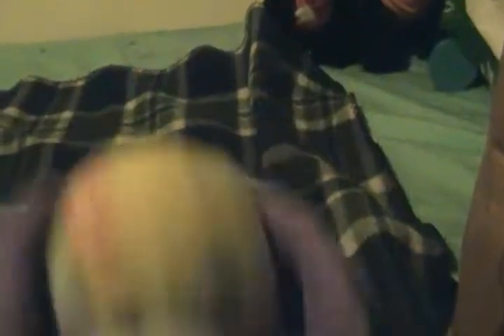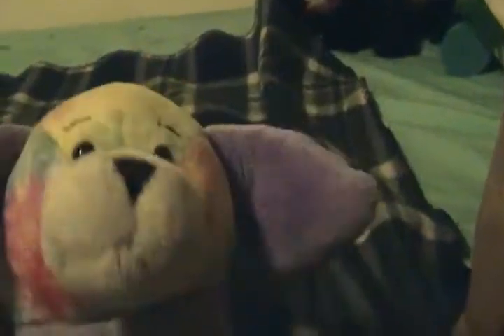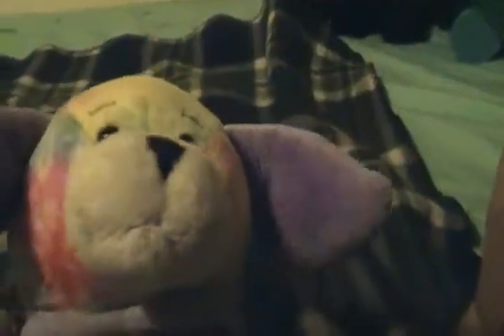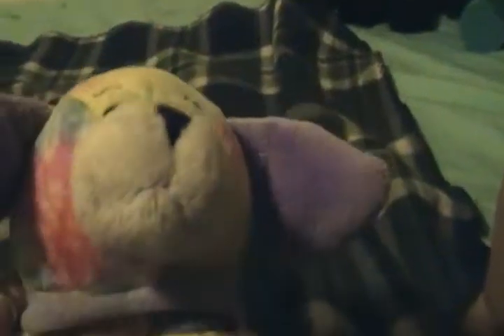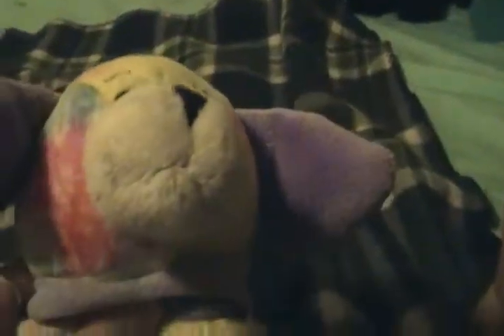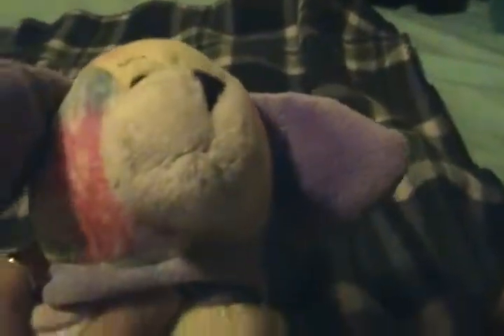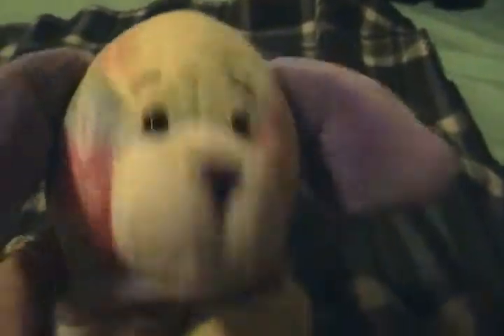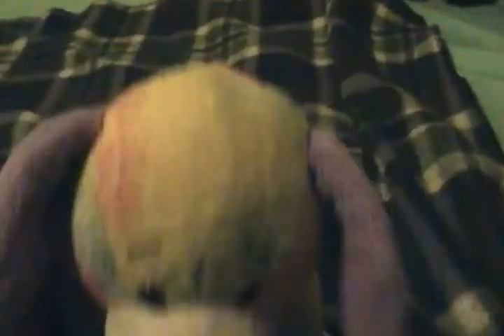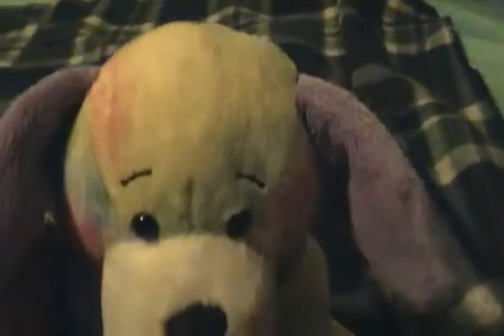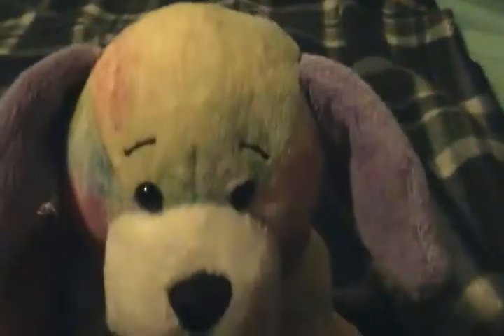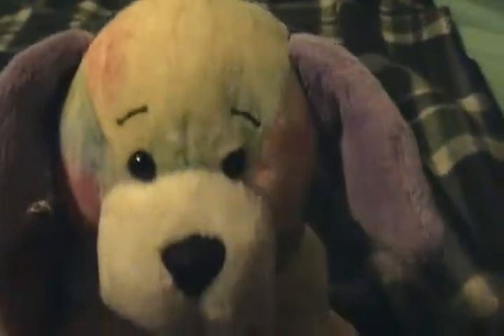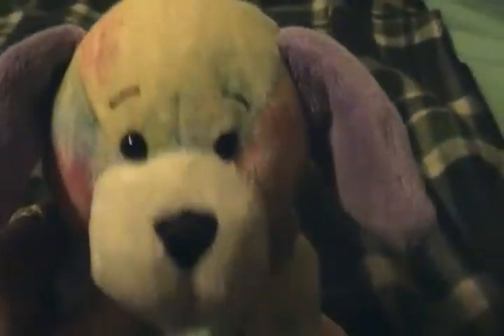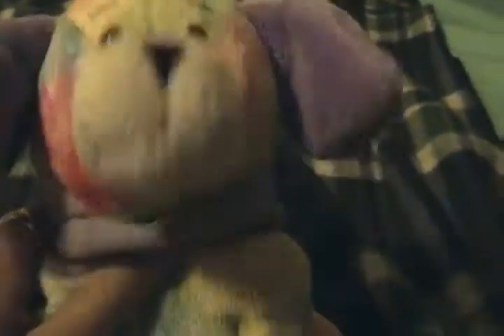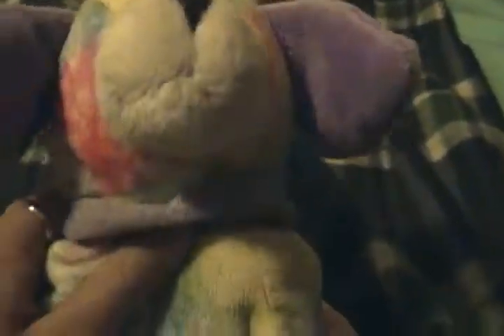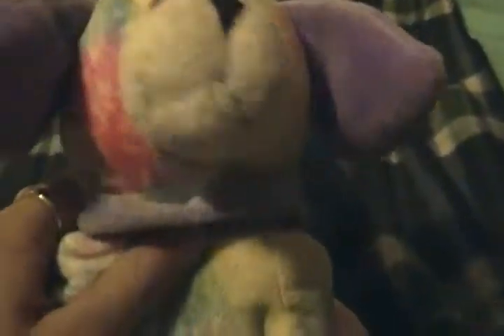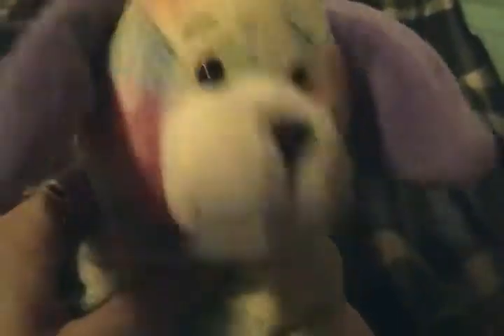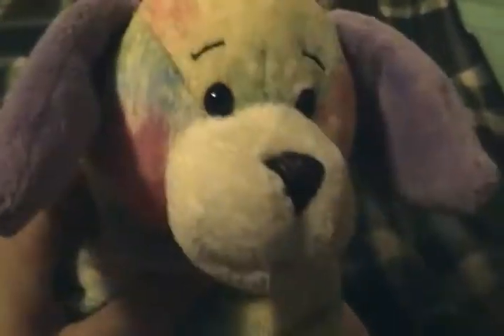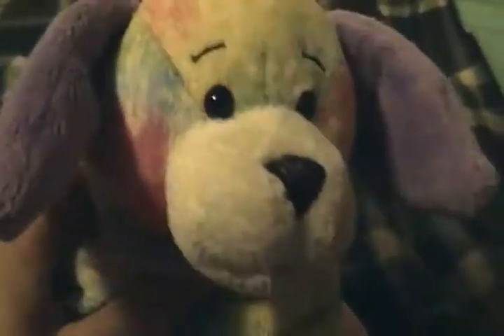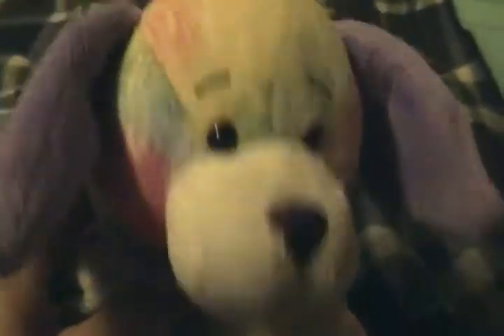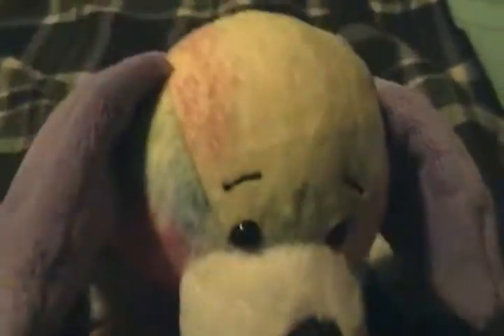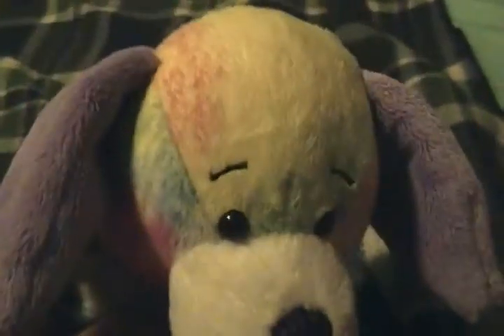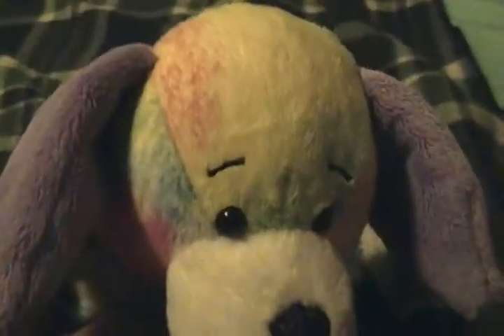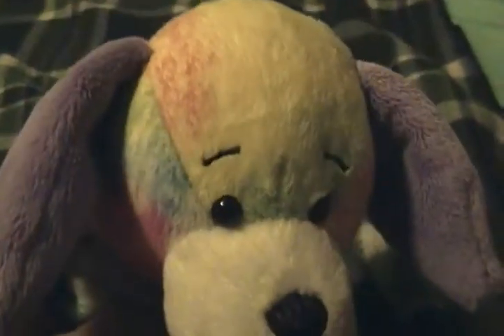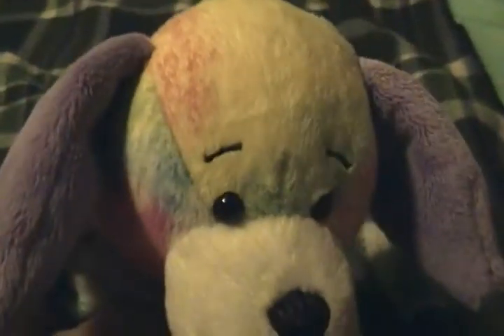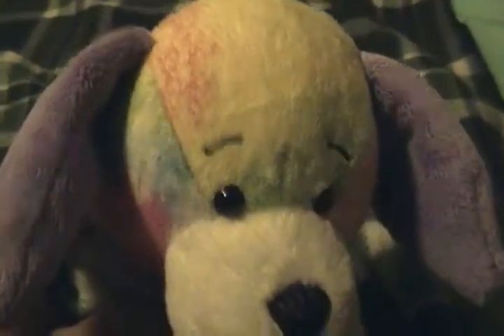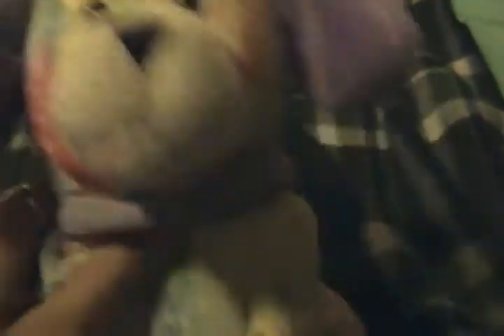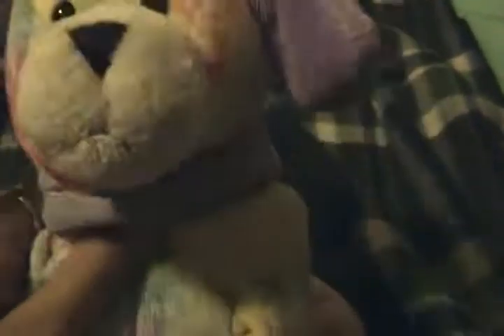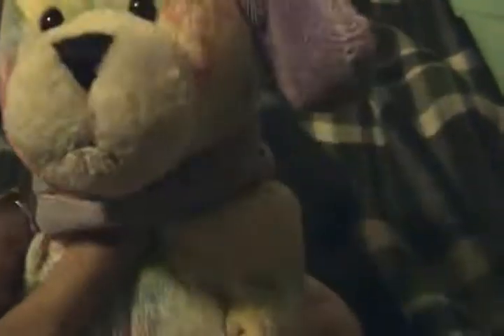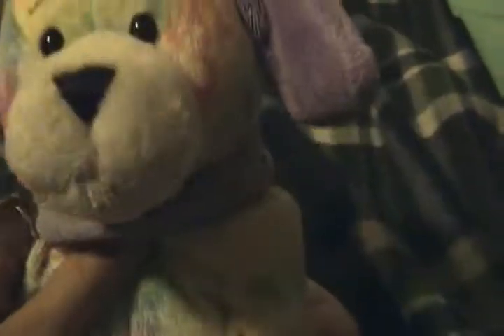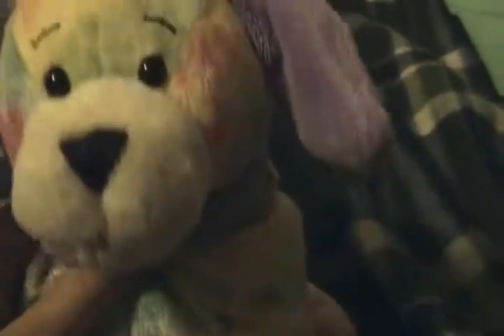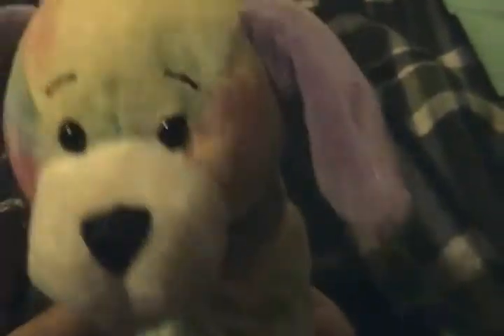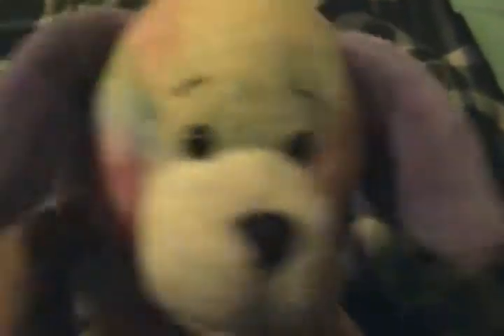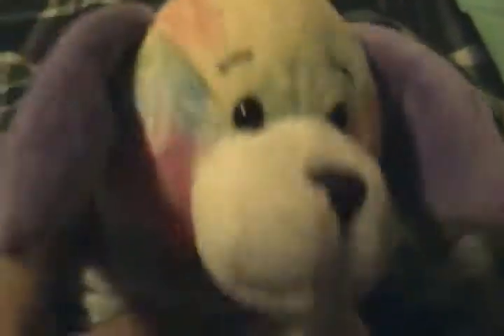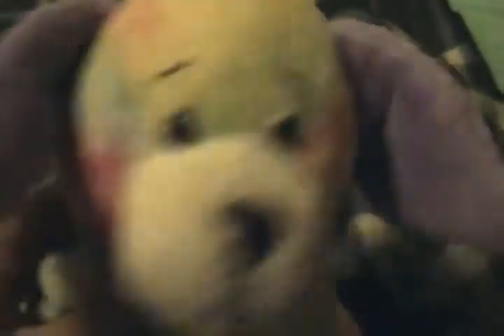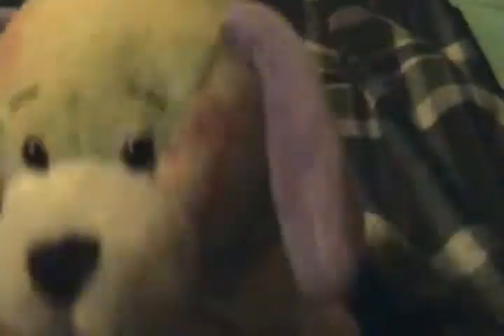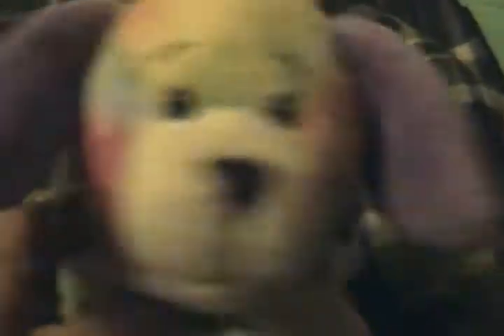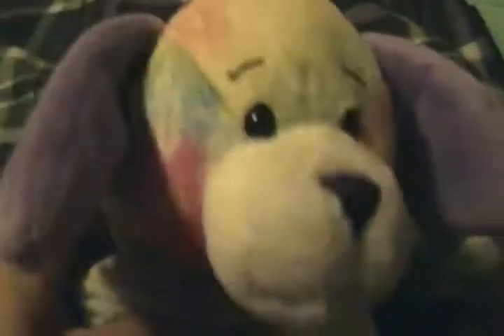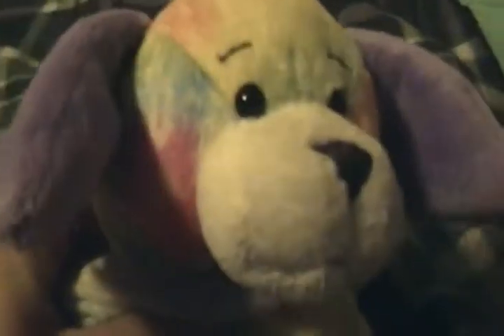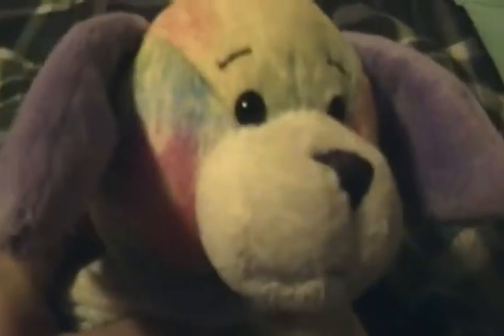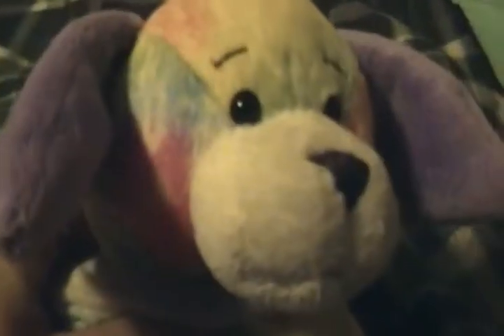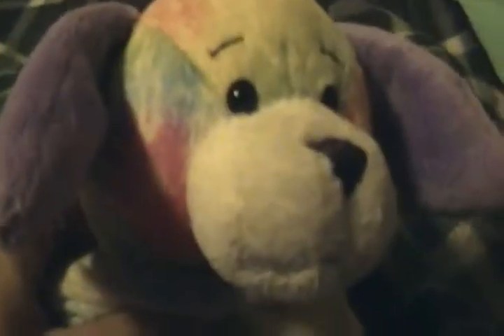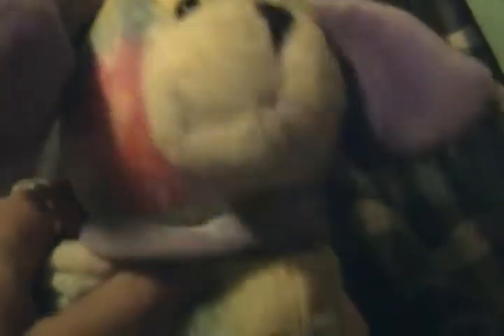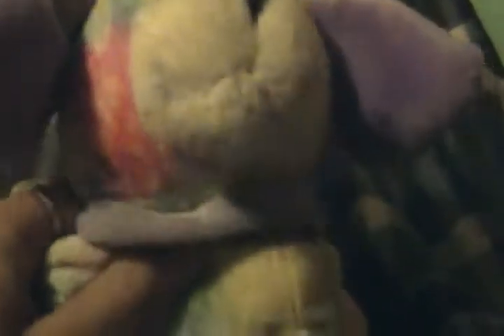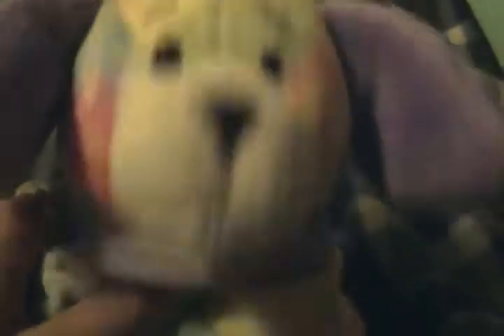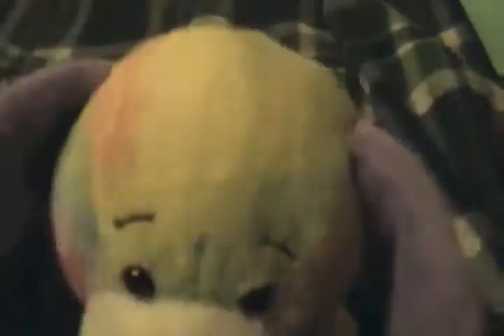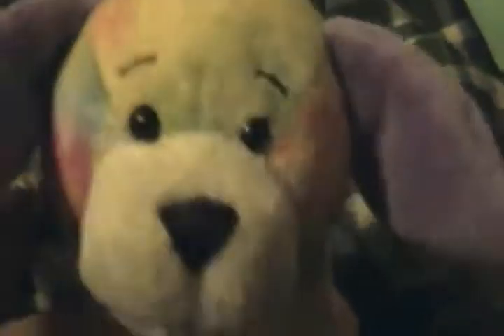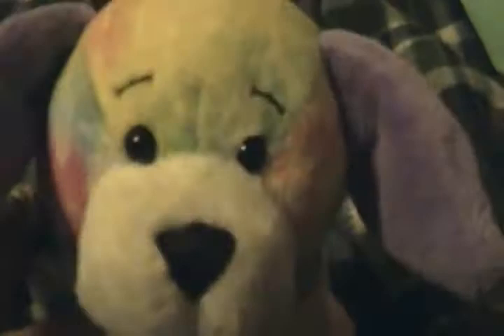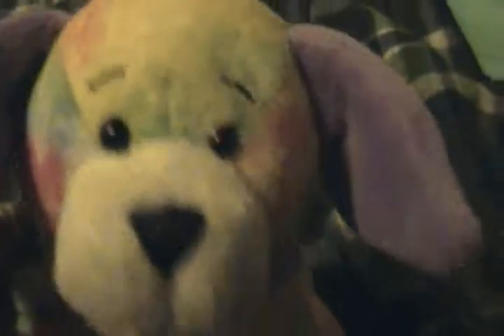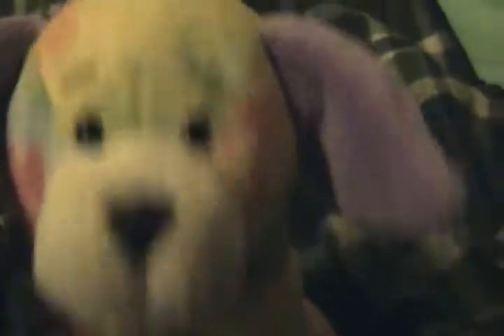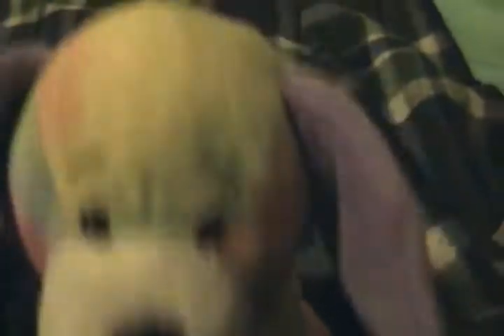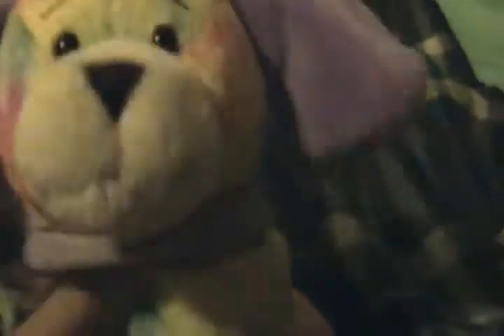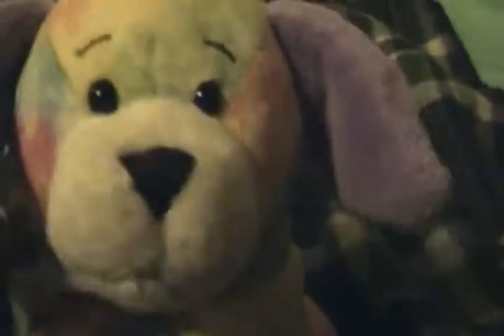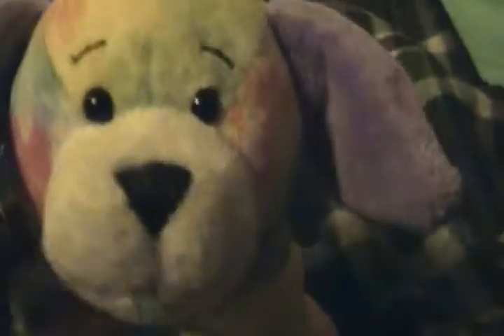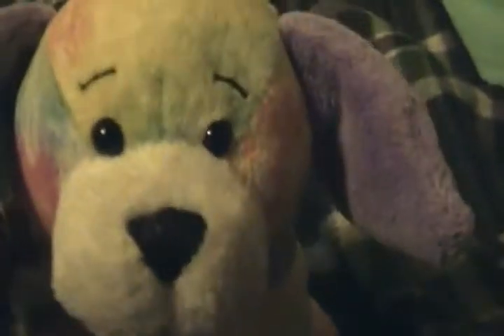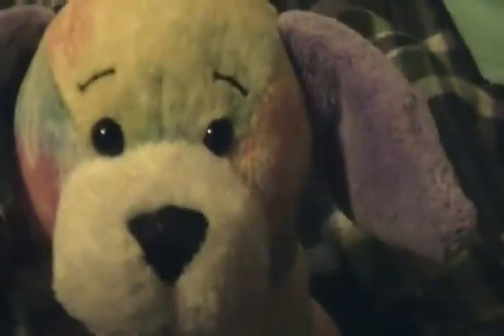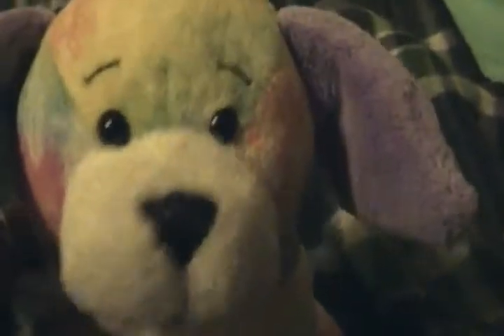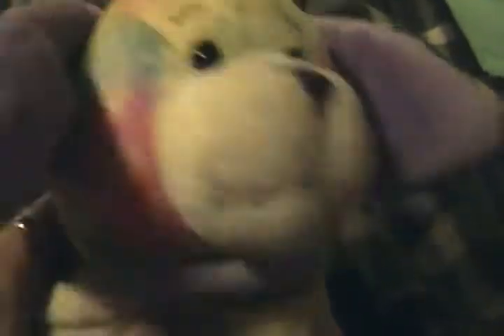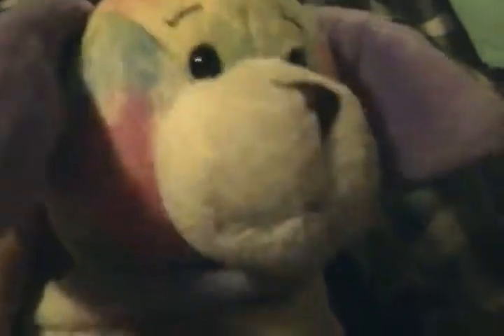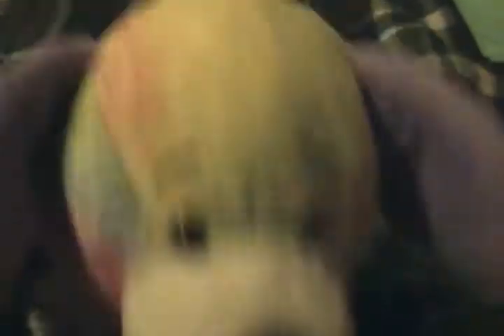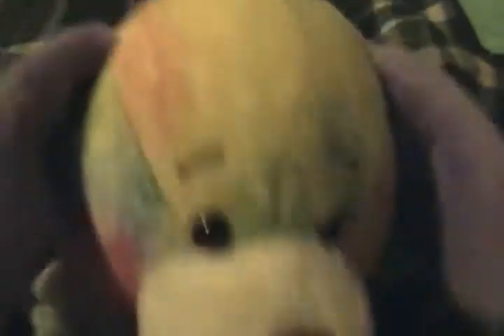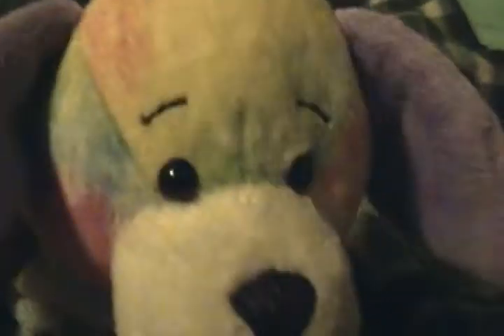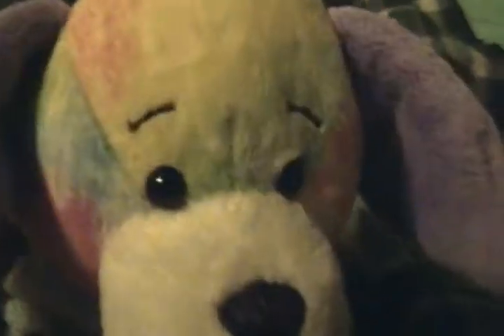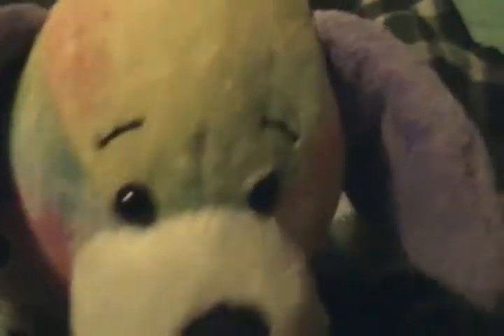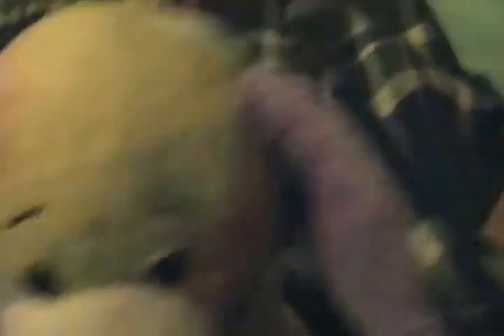Hi everybody. This is going to be the video of what Webkinz I've got in the past two weeks. Here we go.